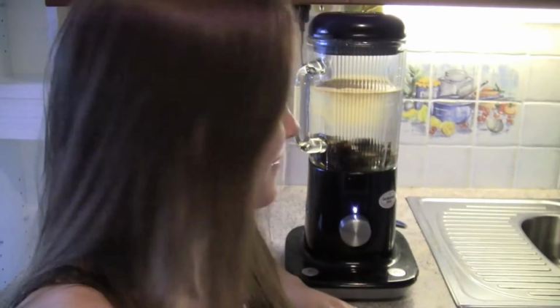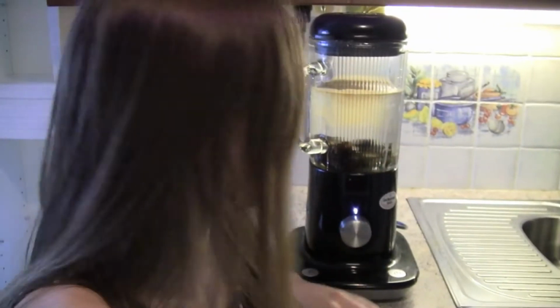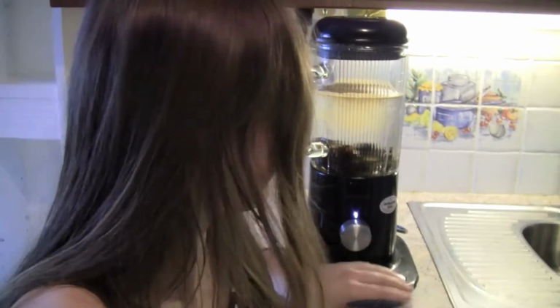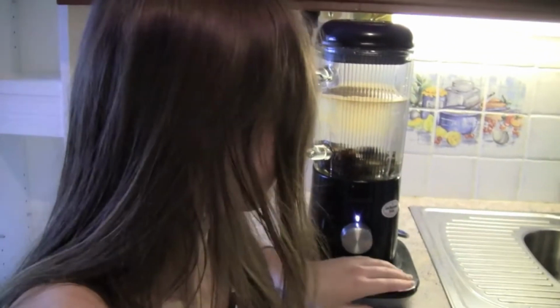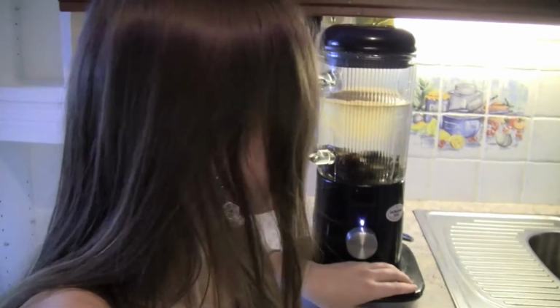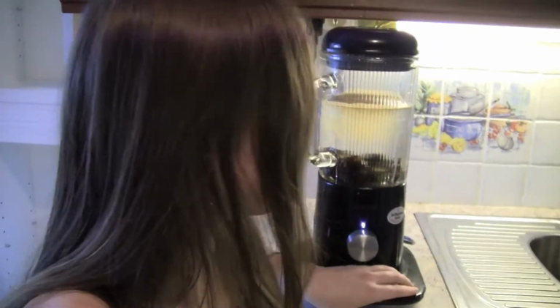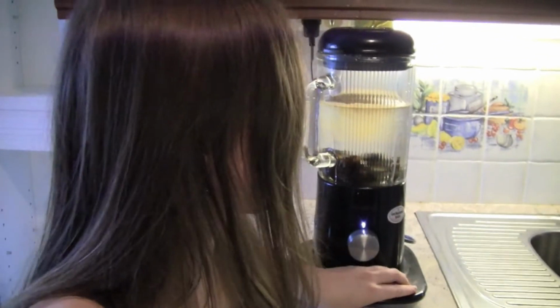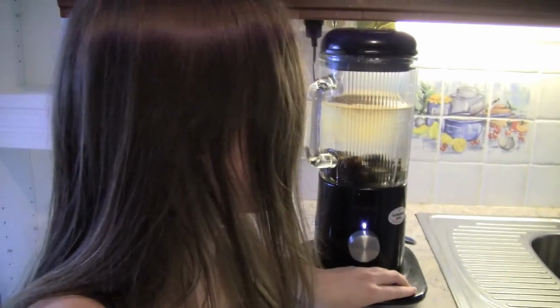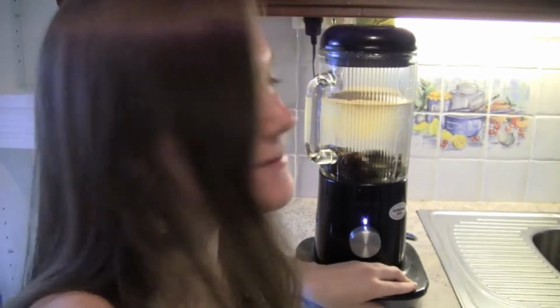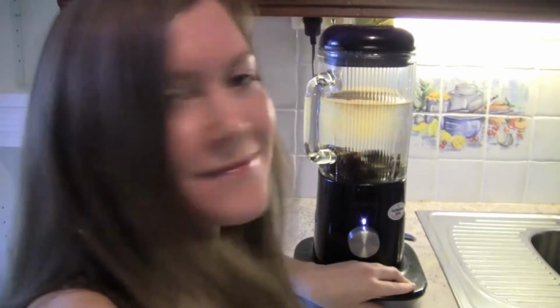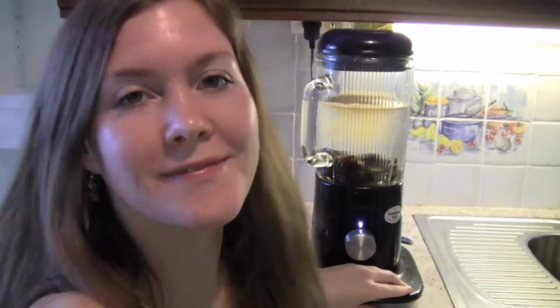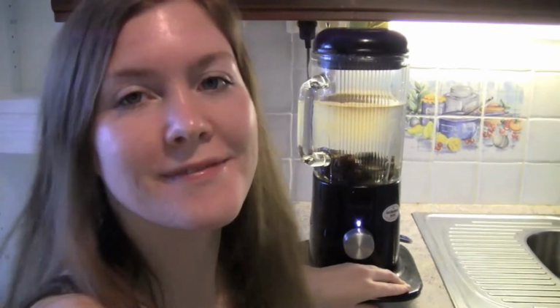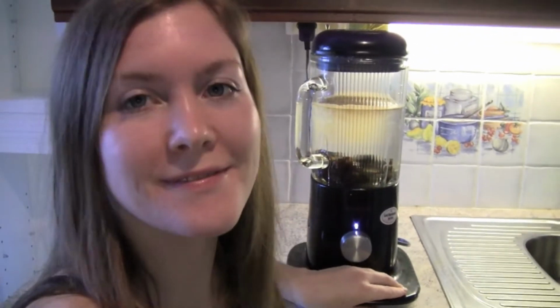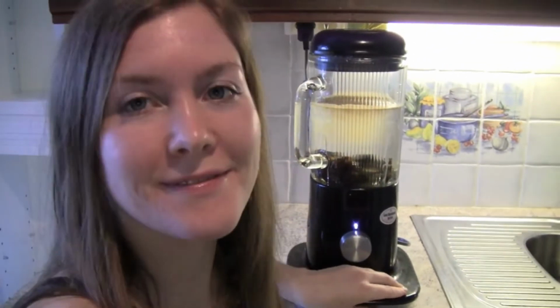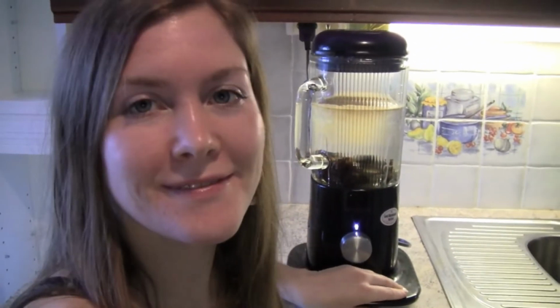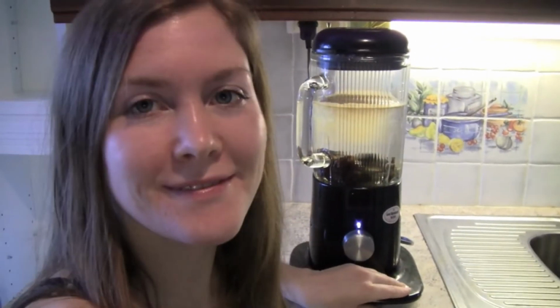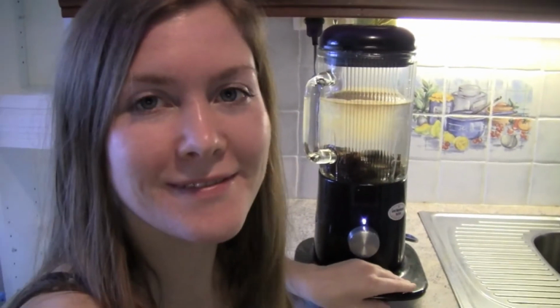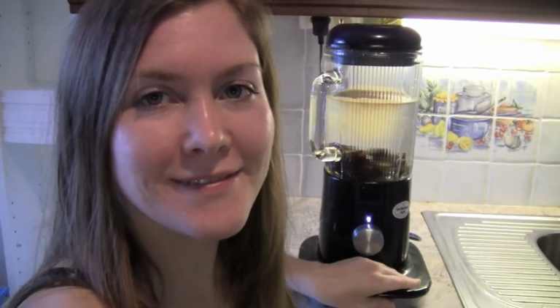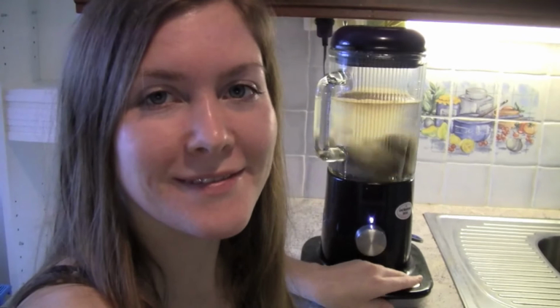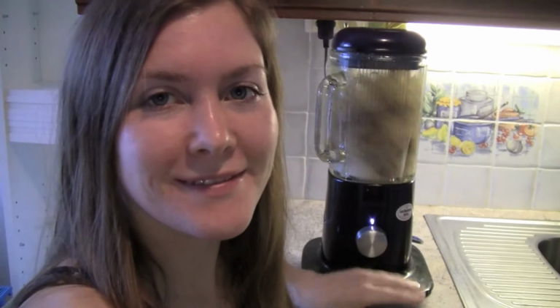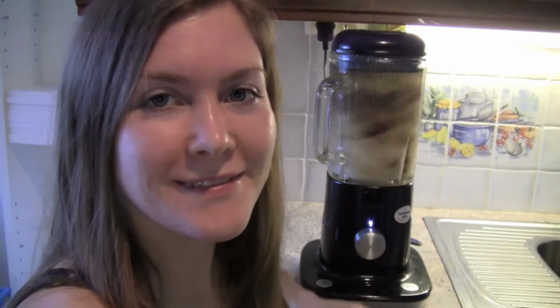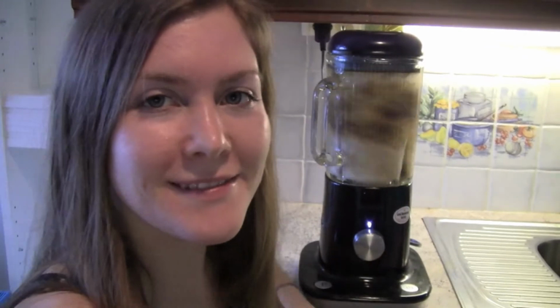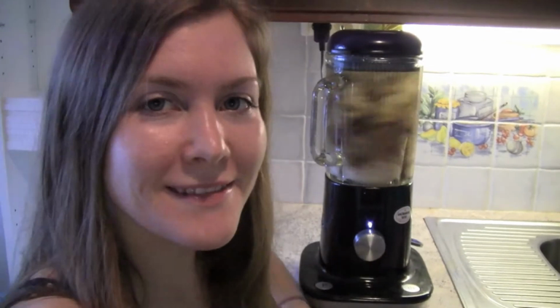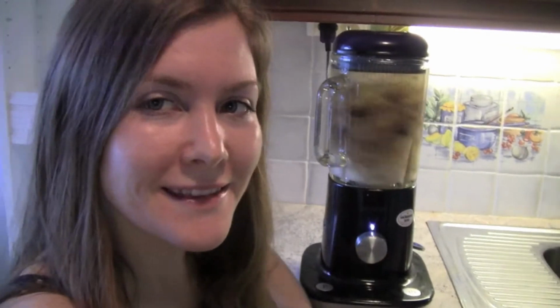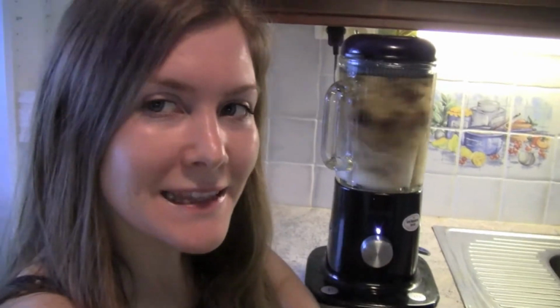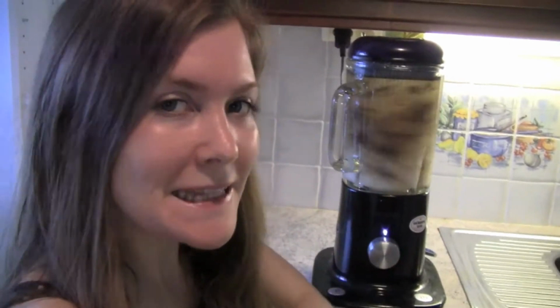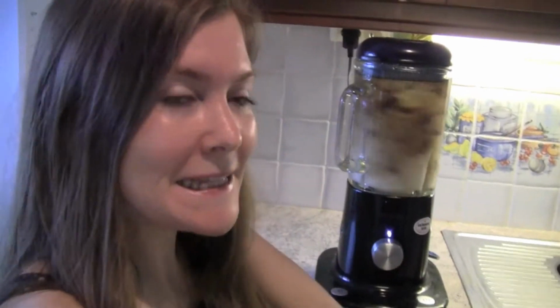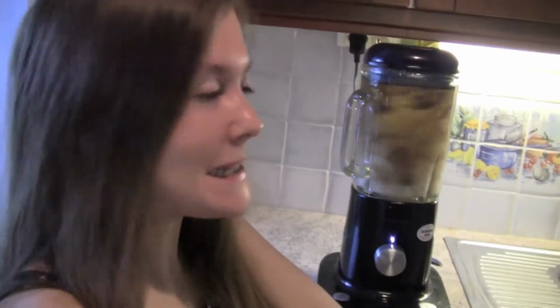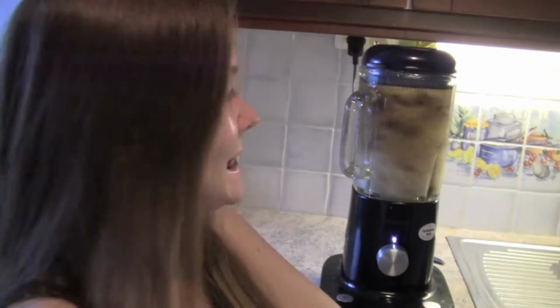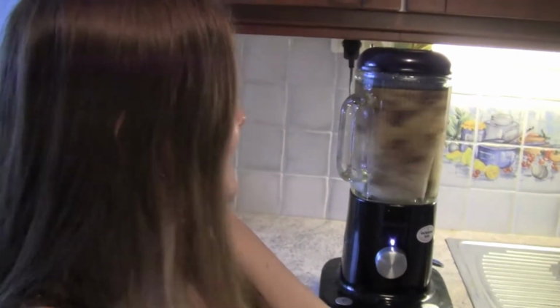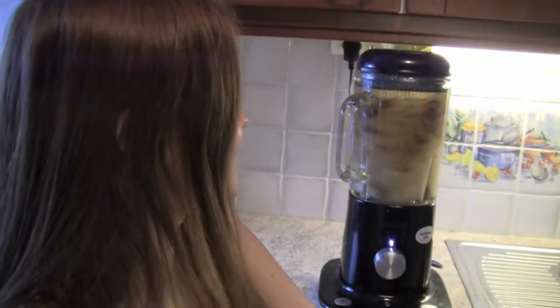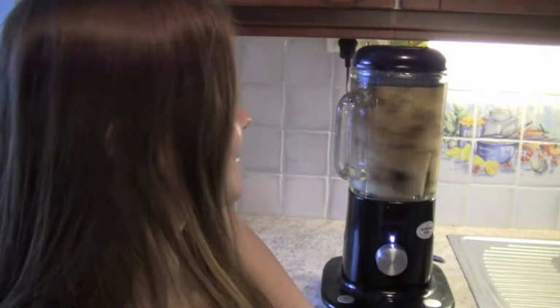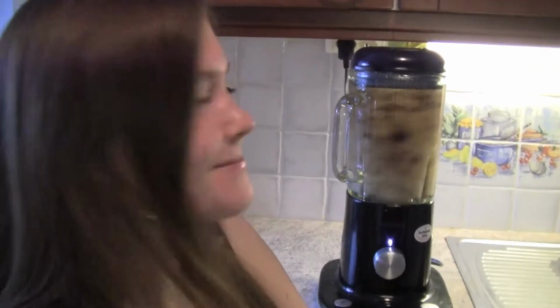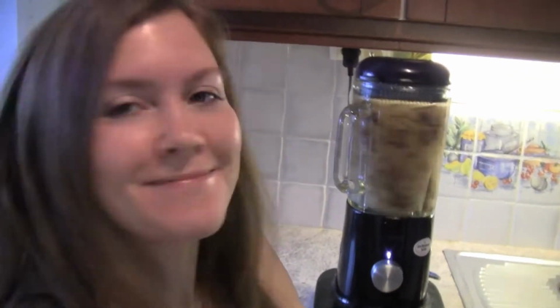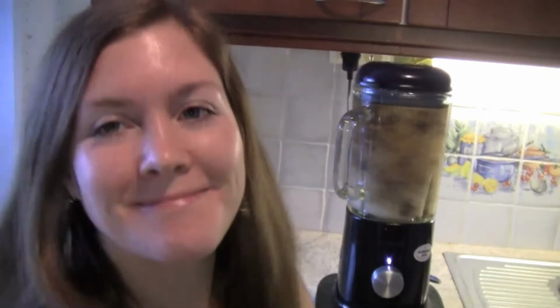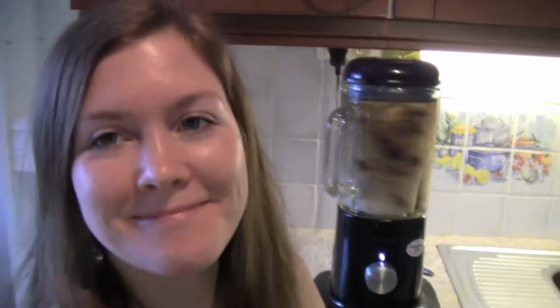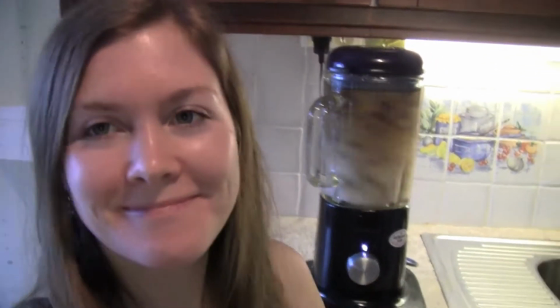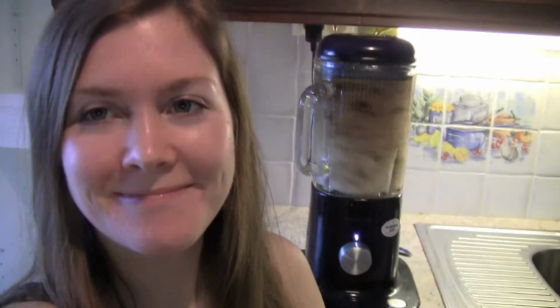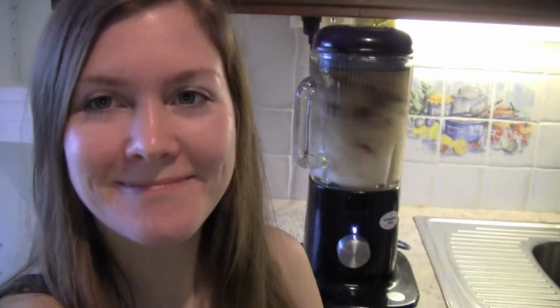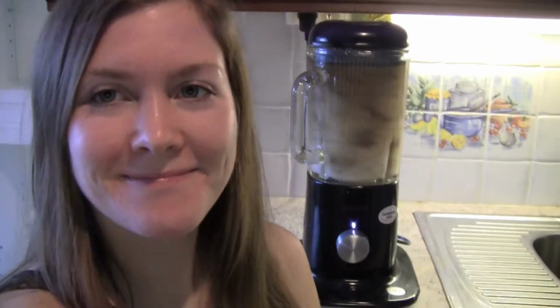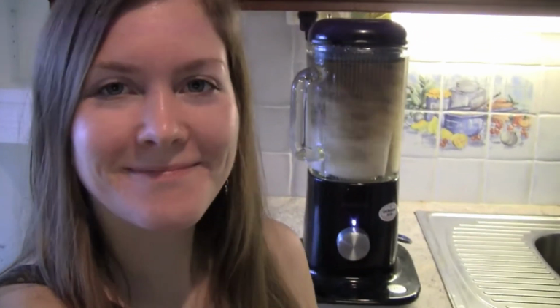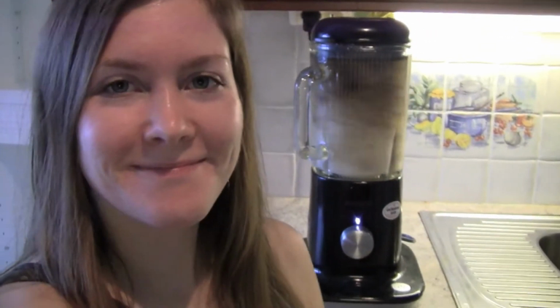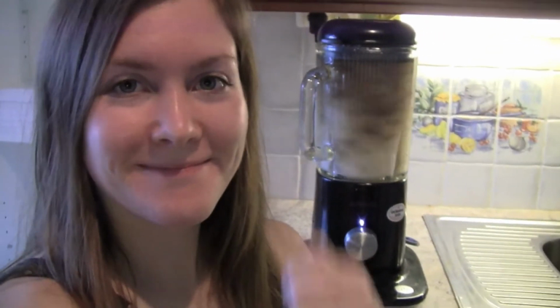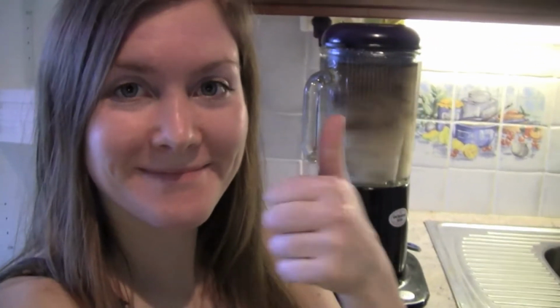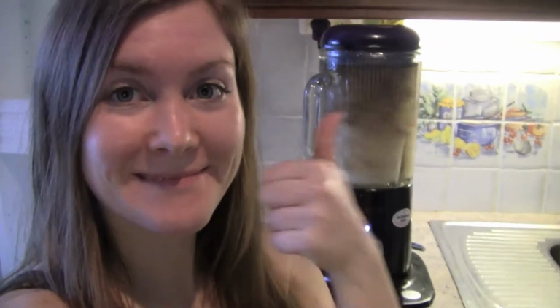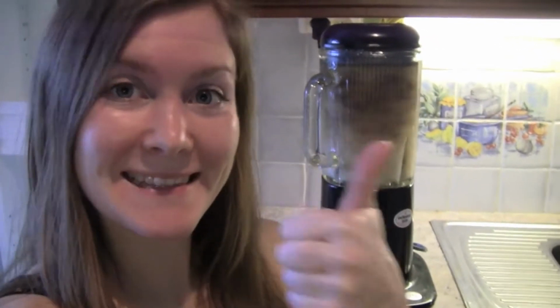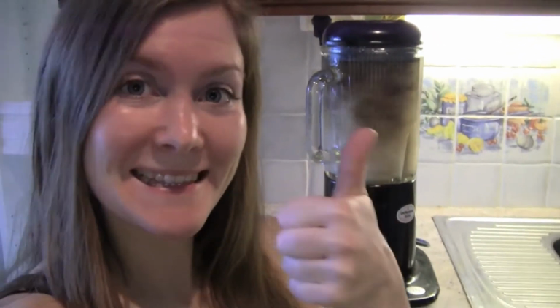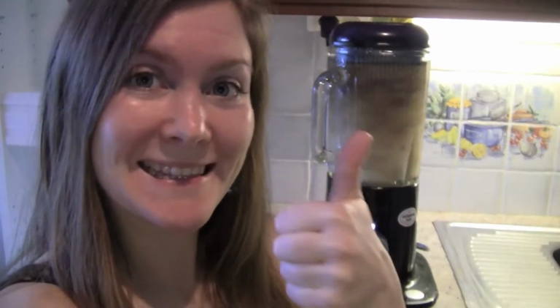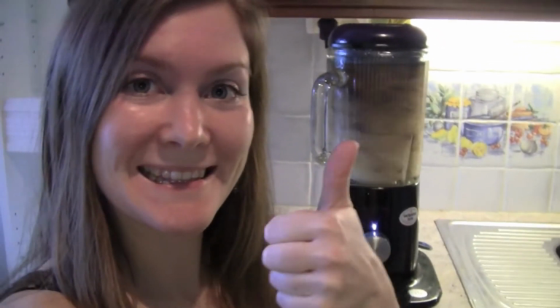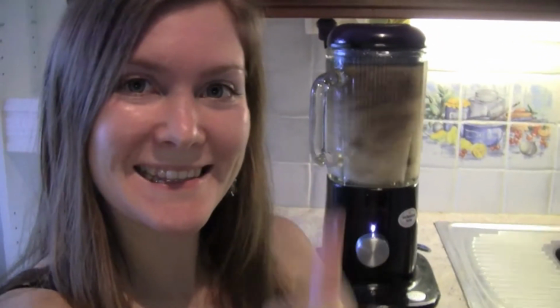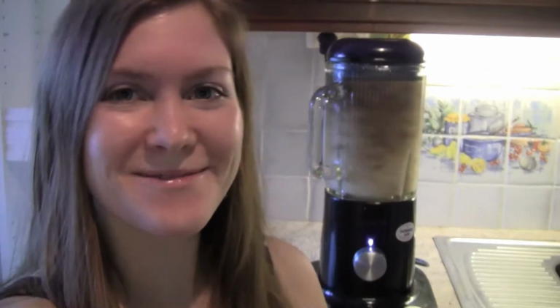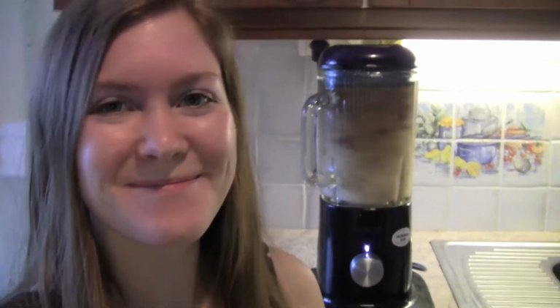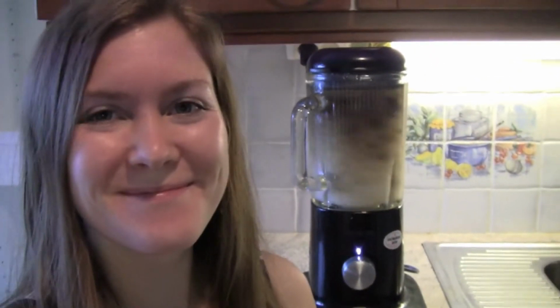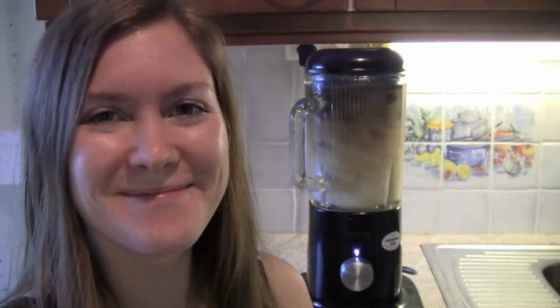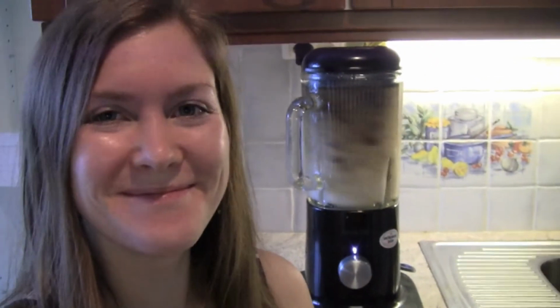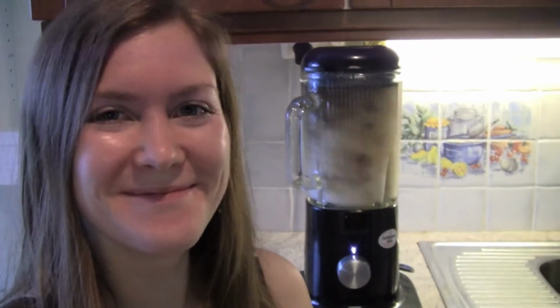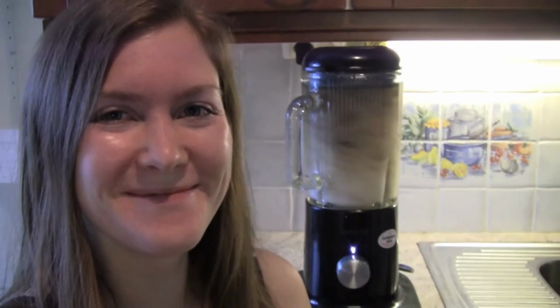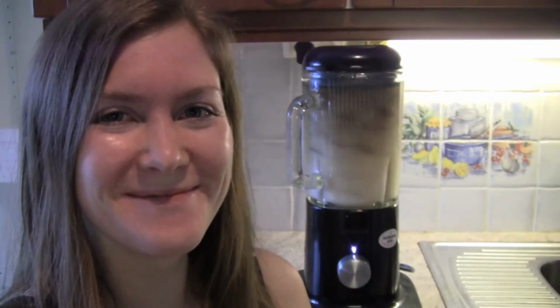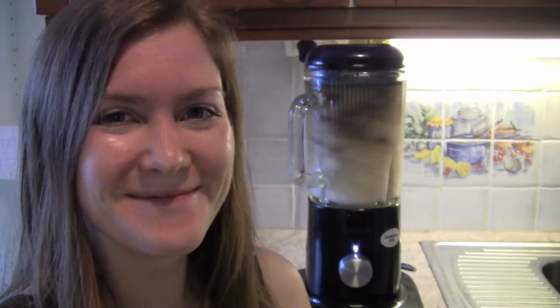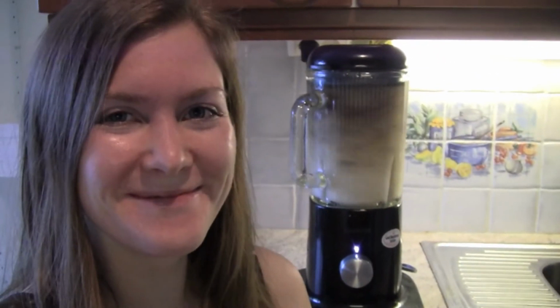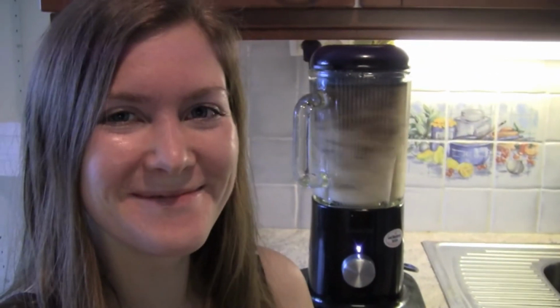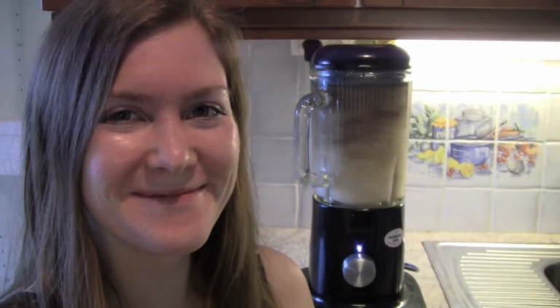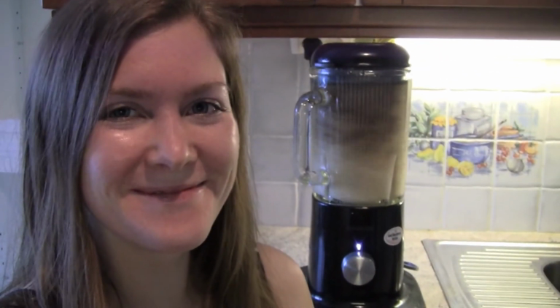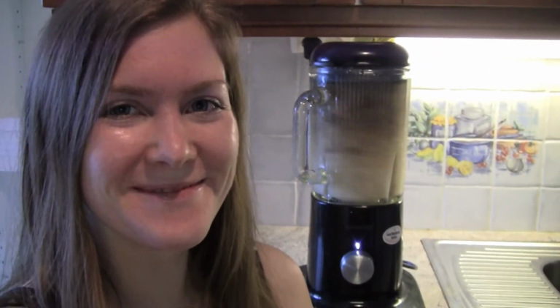Time to blend! Make sure you blend long enough for the dates to completely mix with the water.